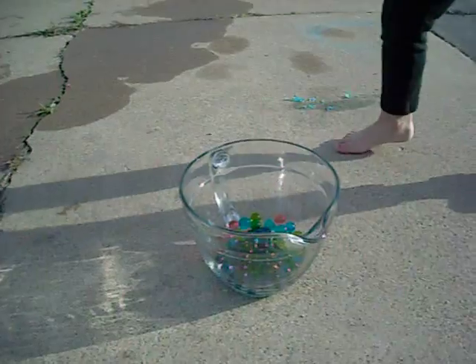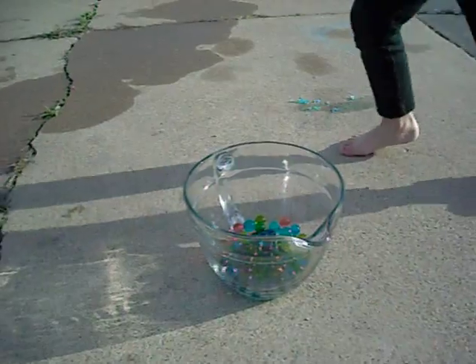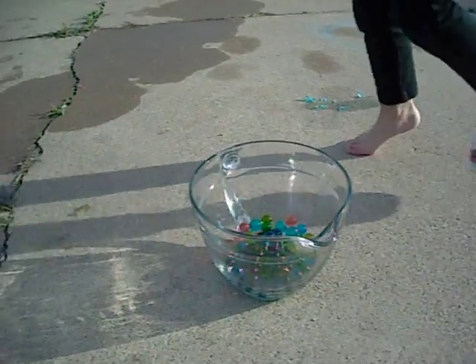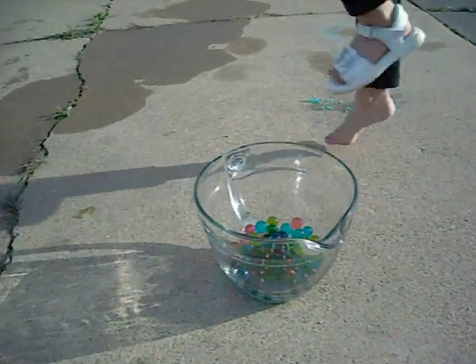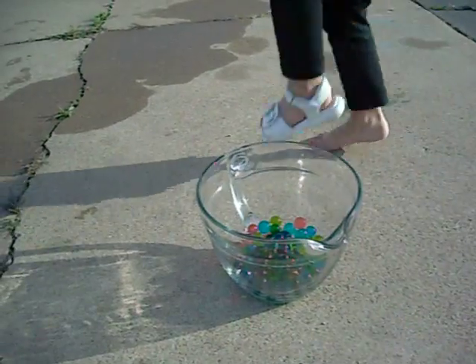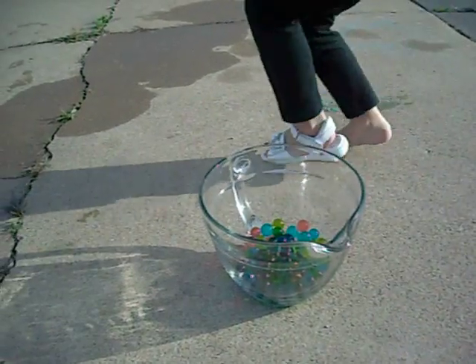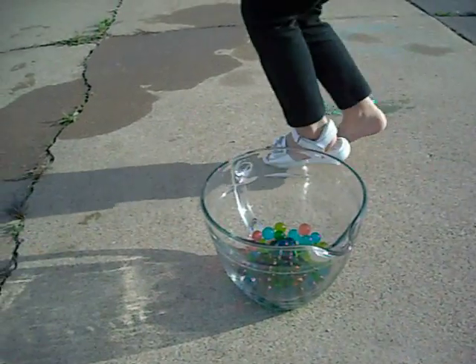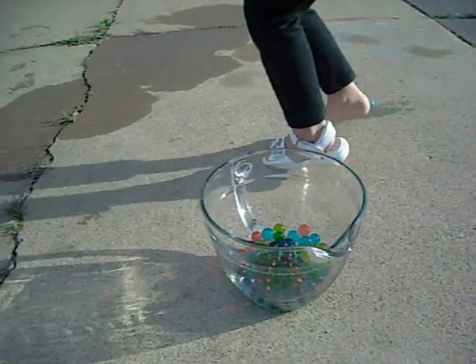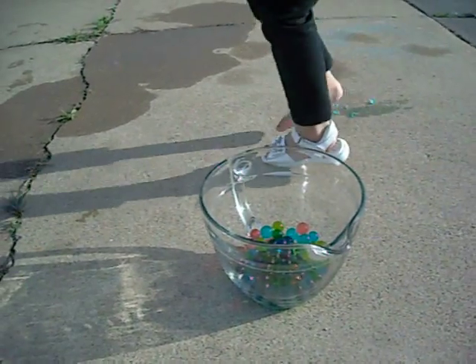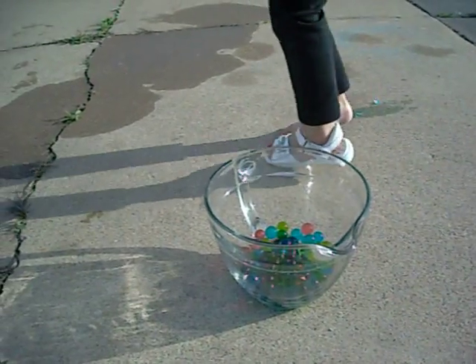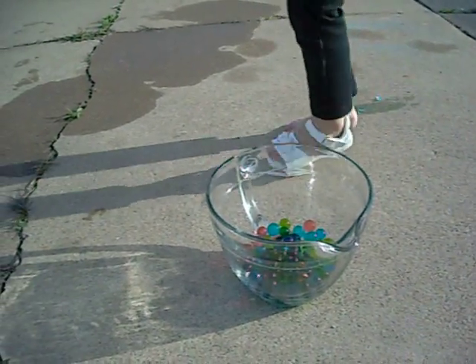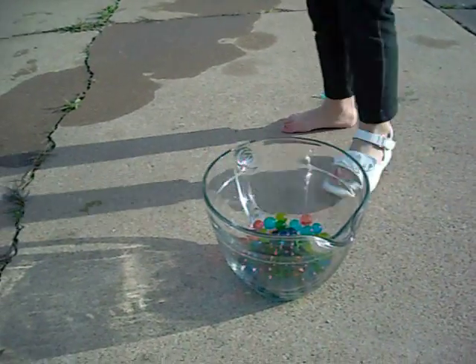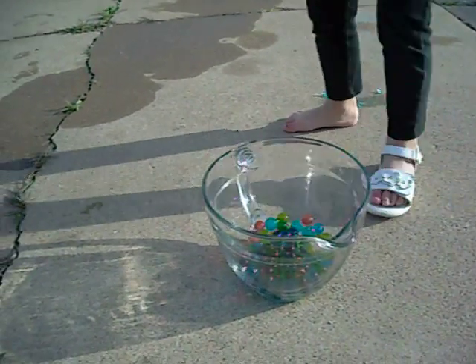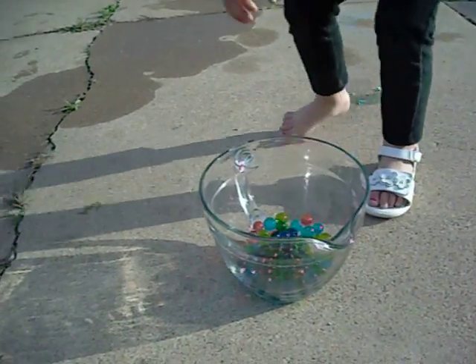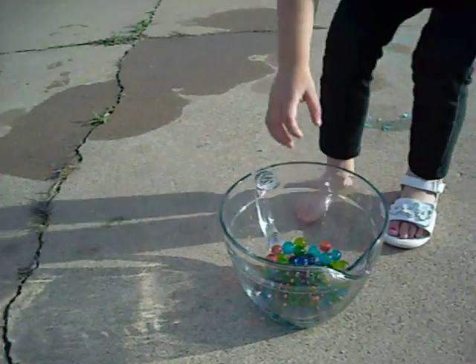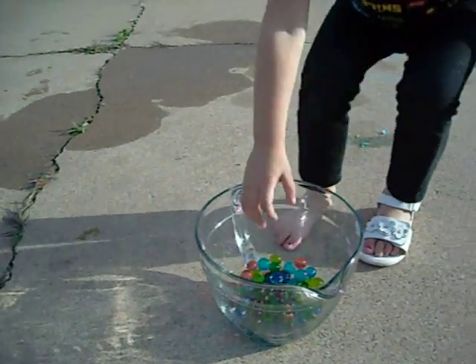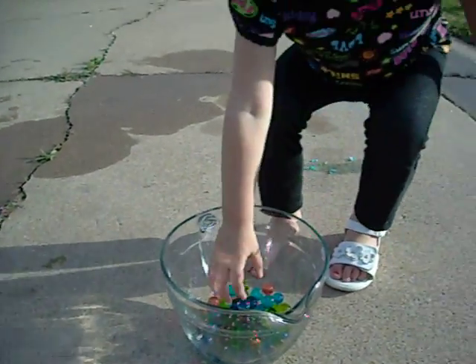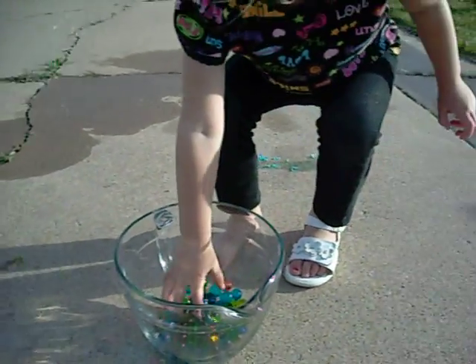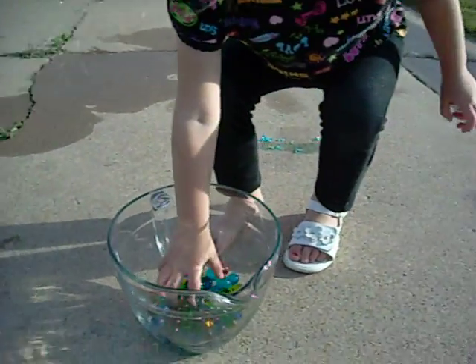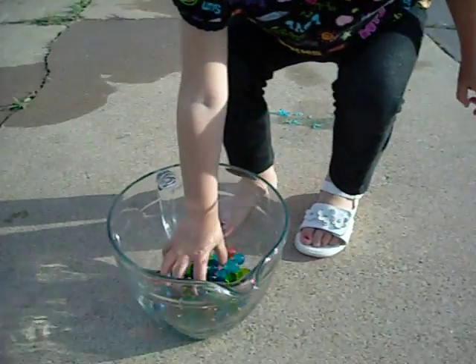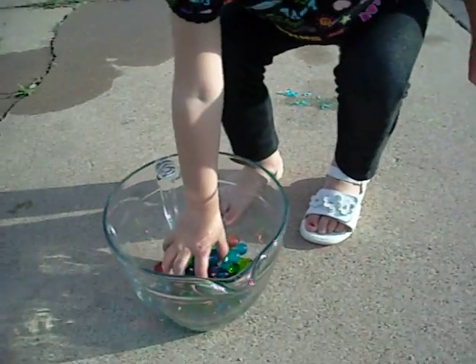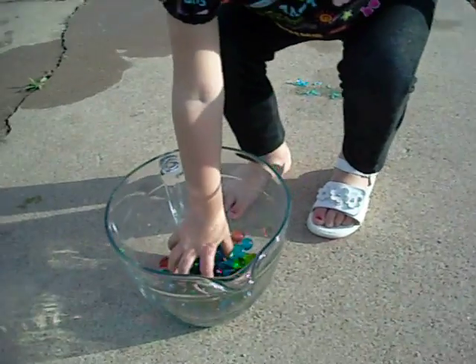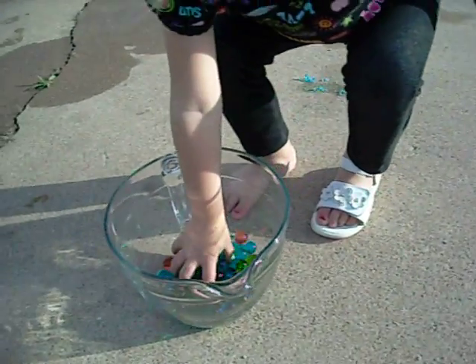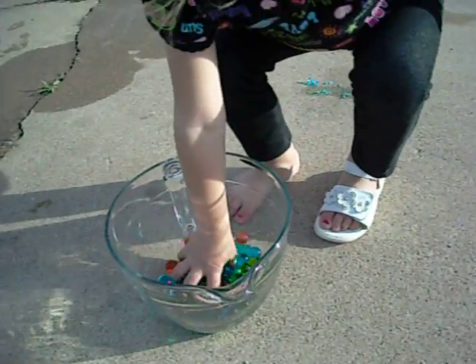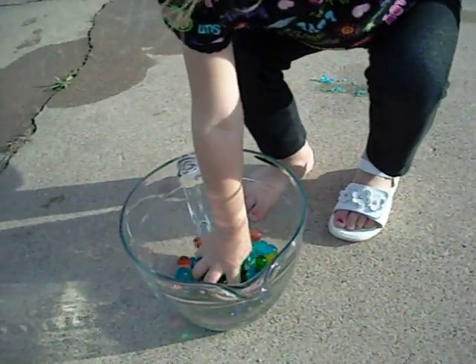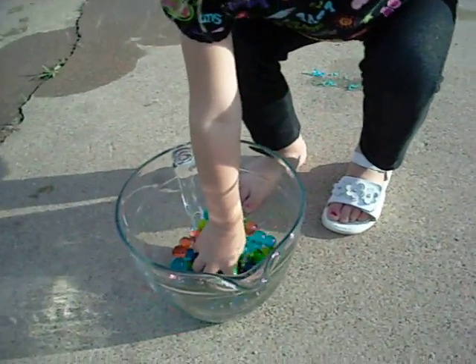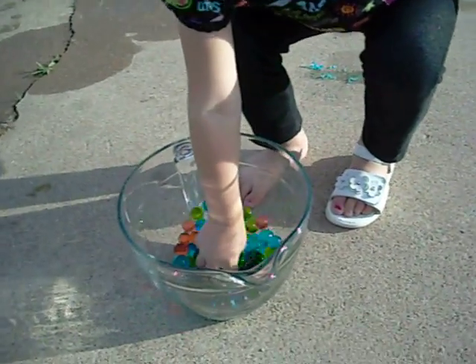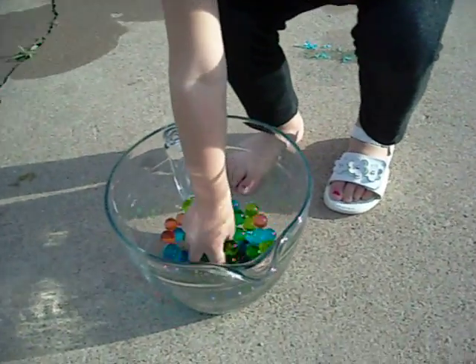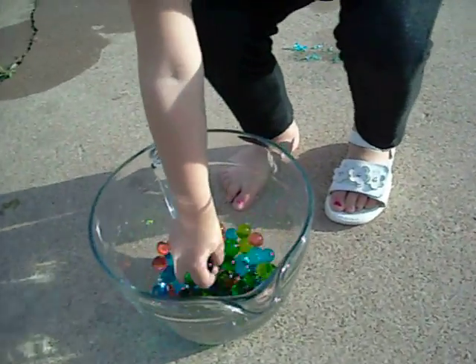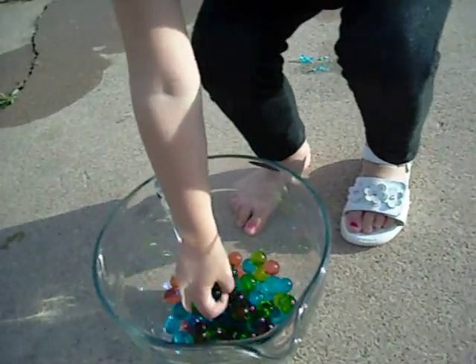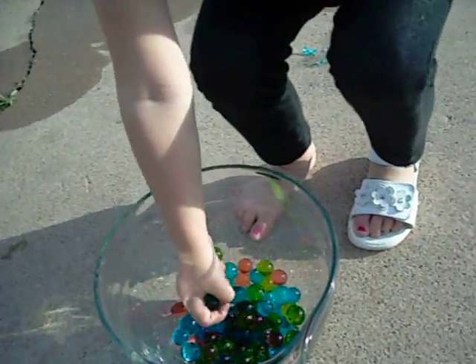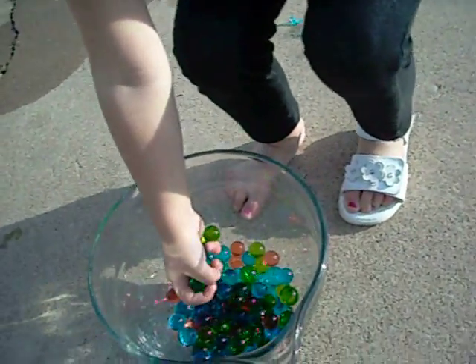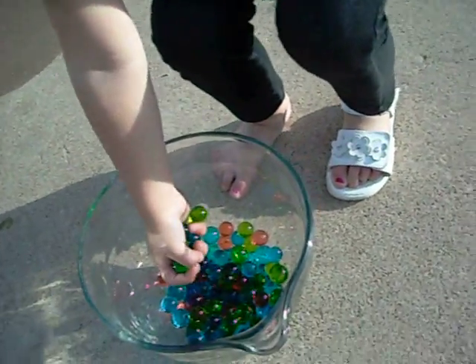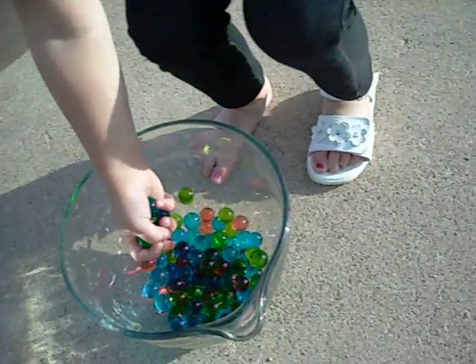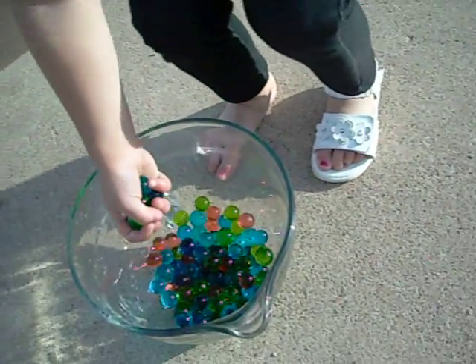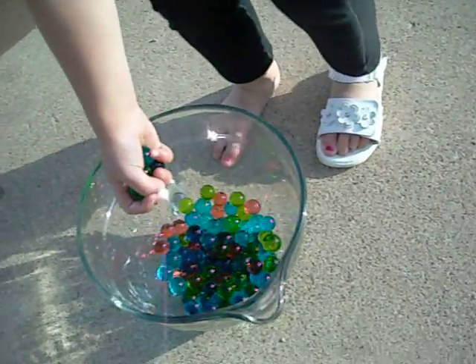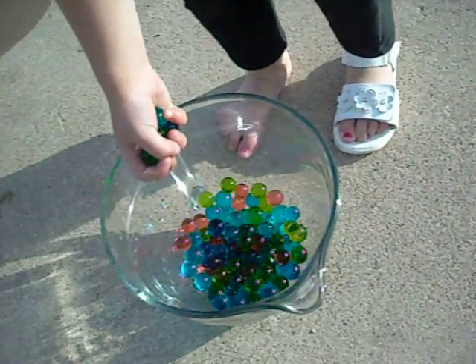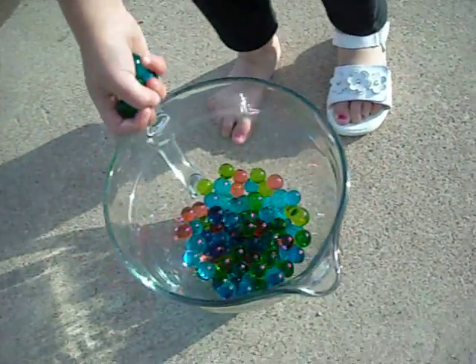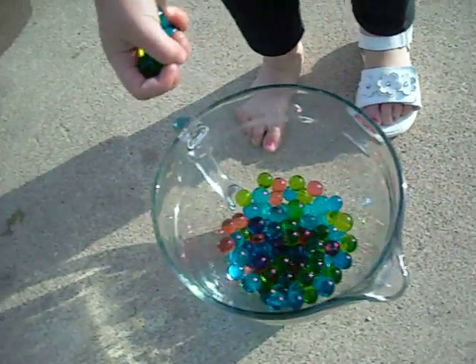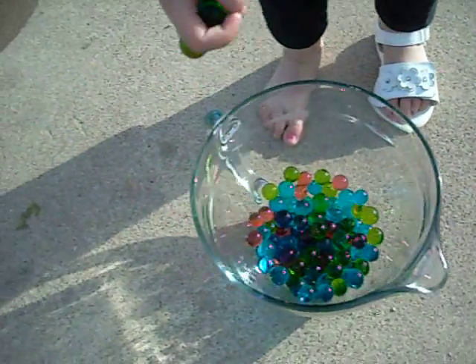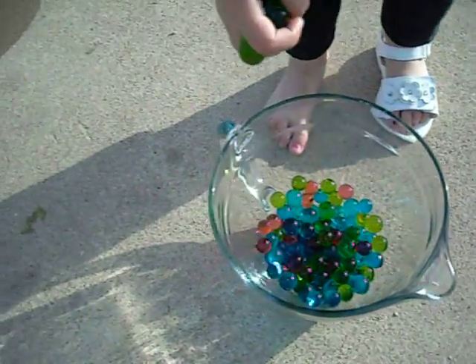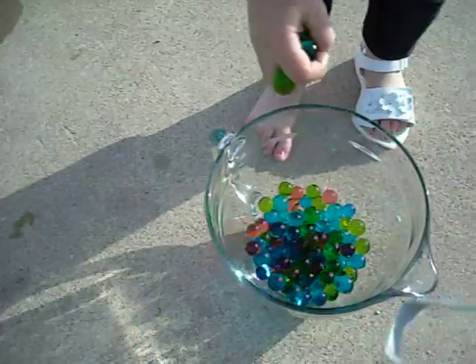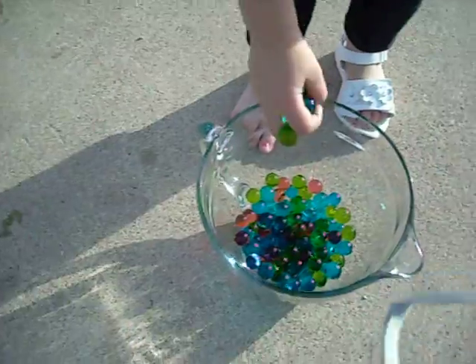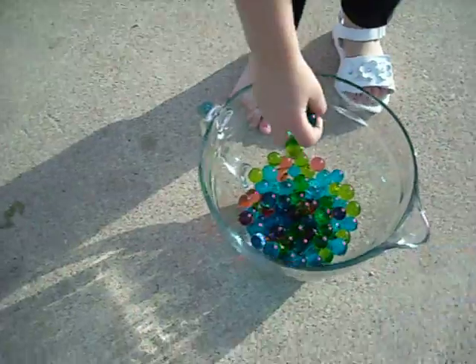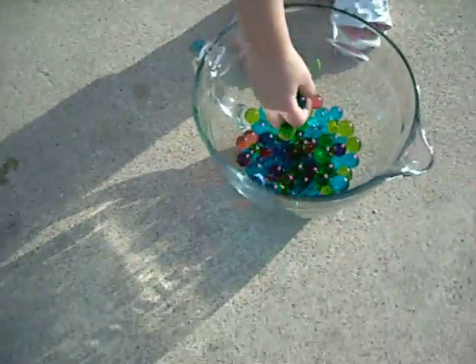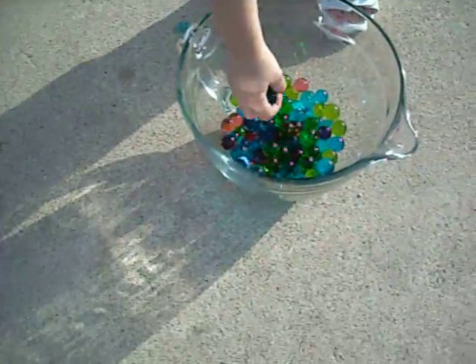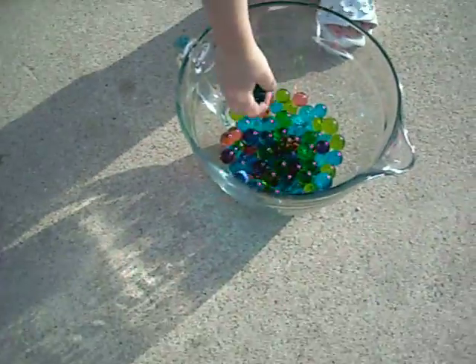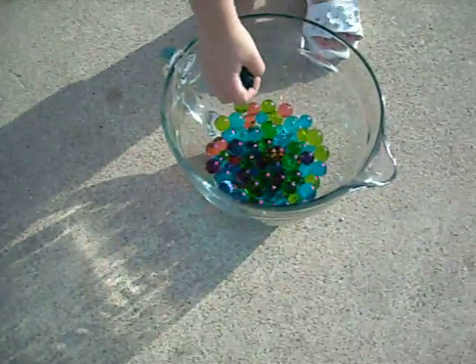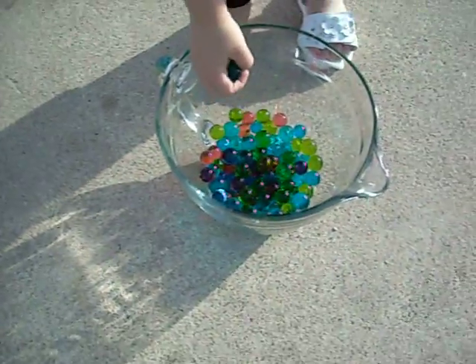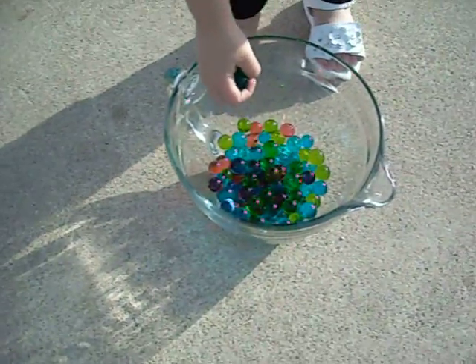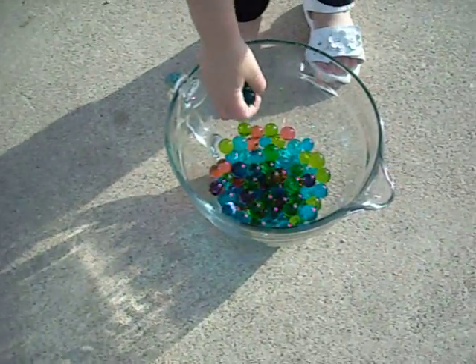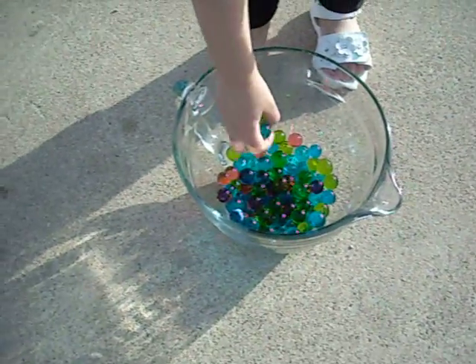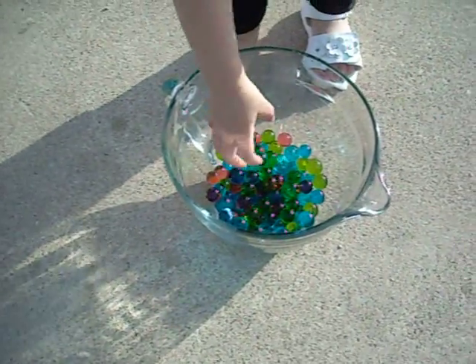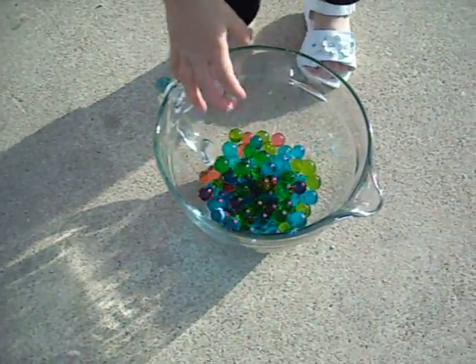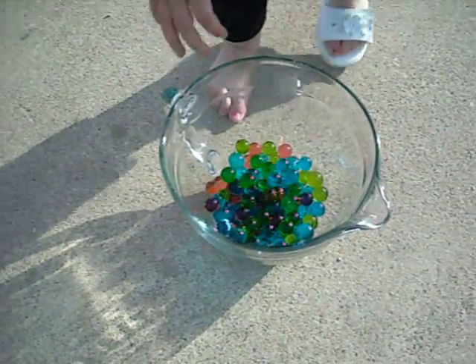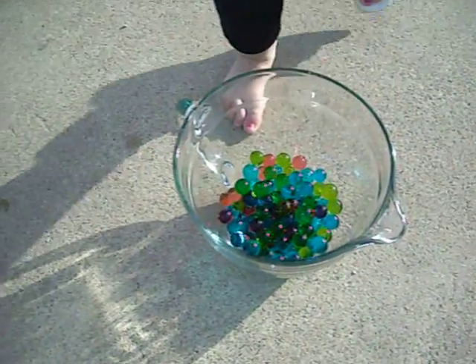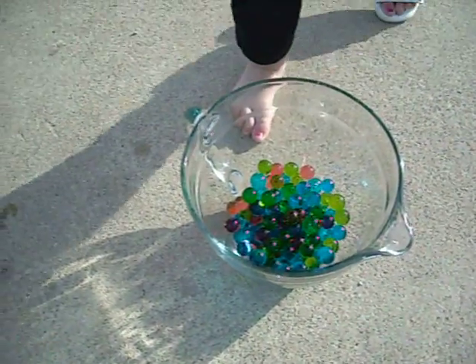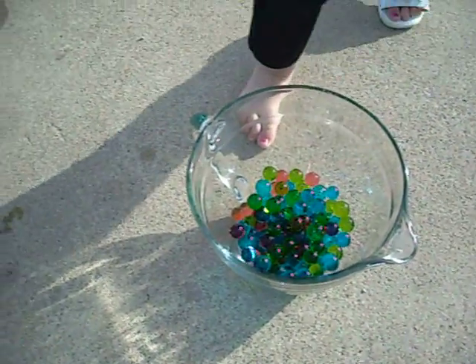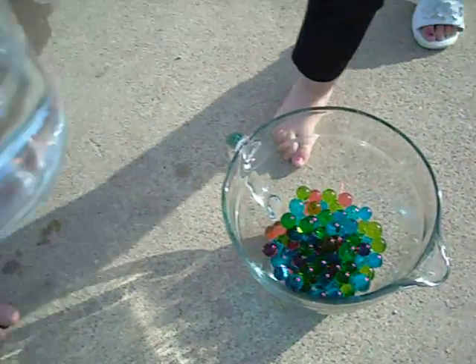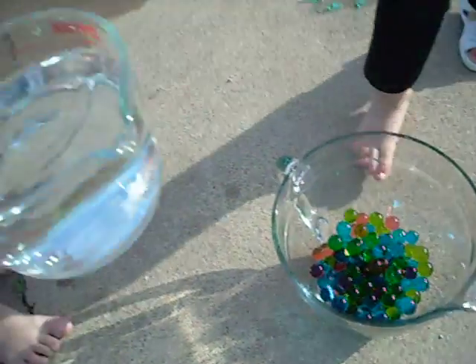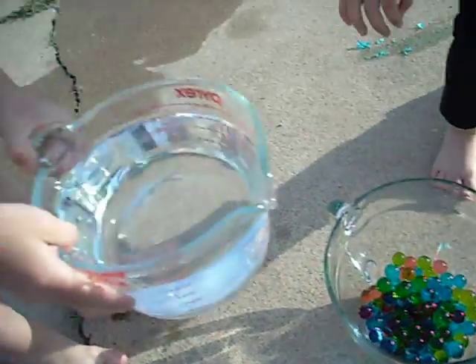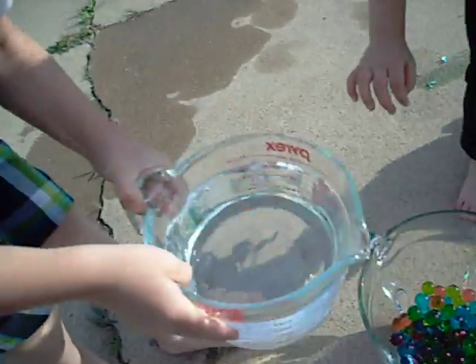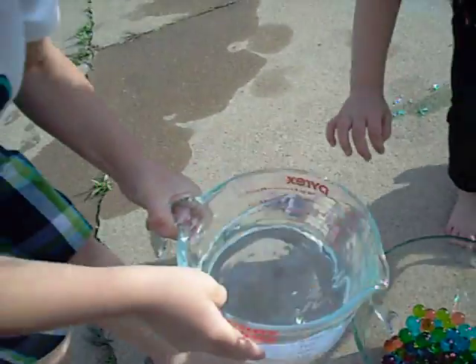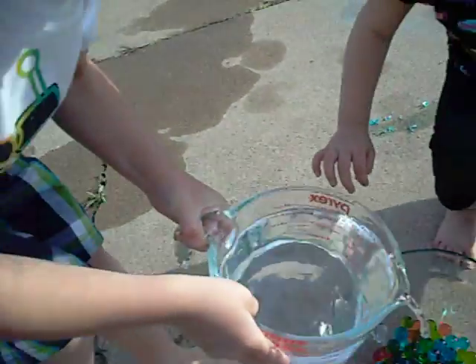Okay, Asher, are you ready to do the experiment? Come pour the water in.